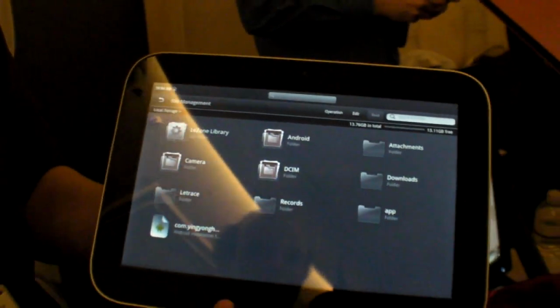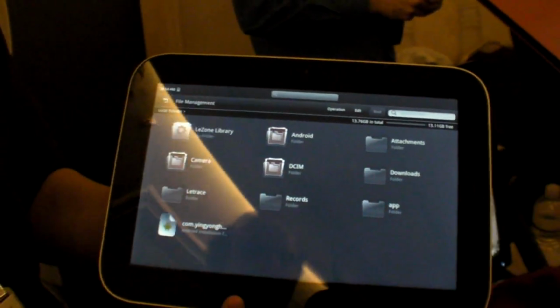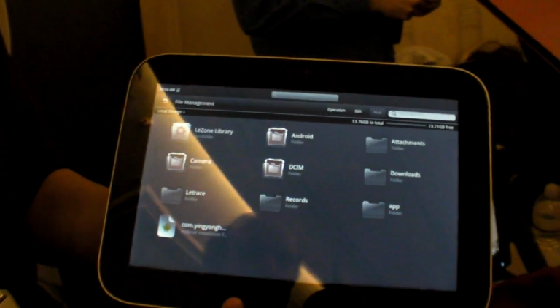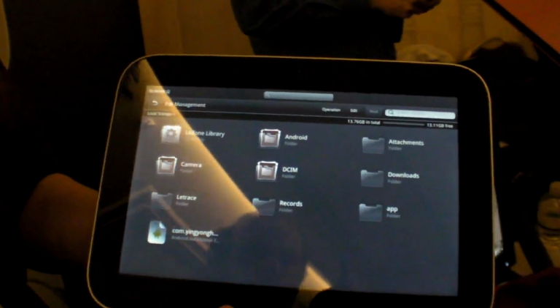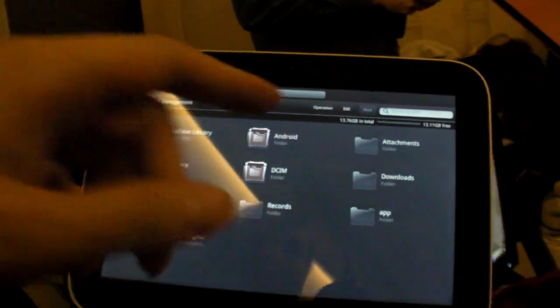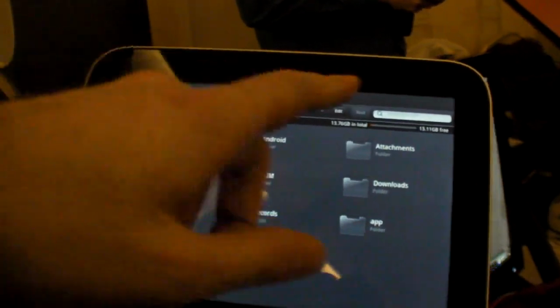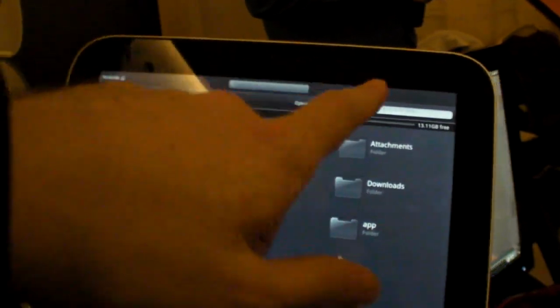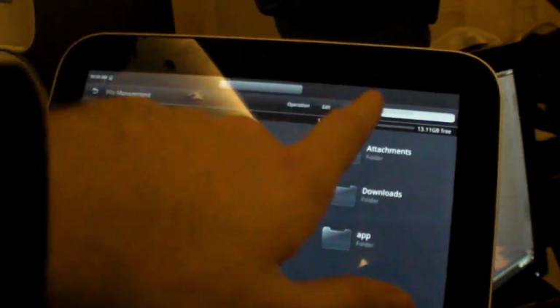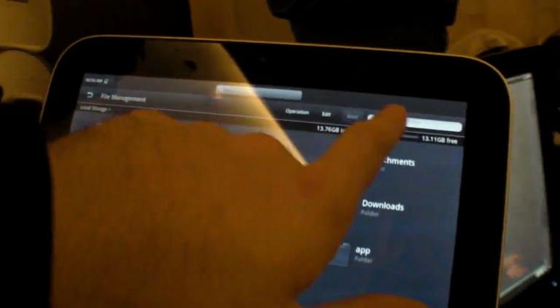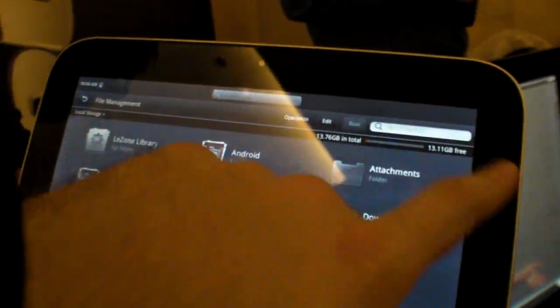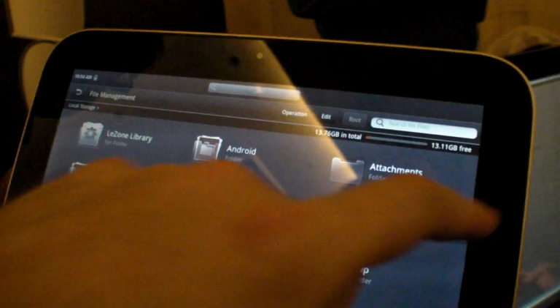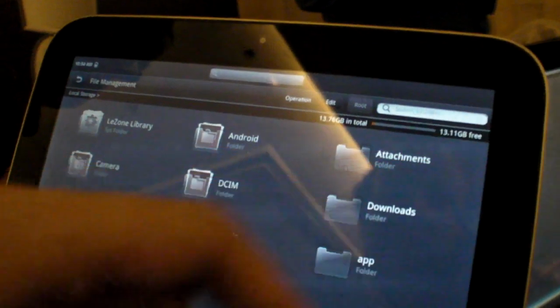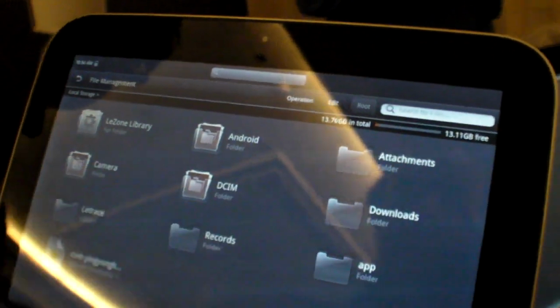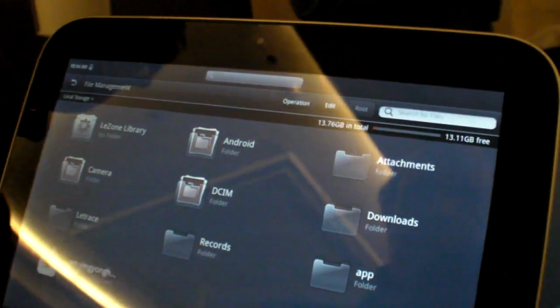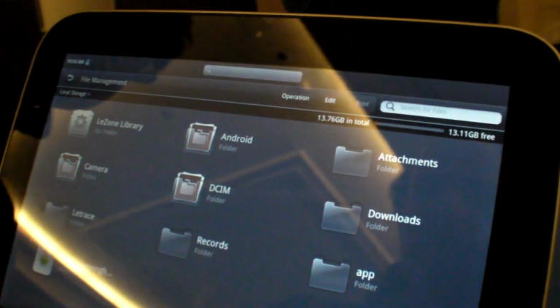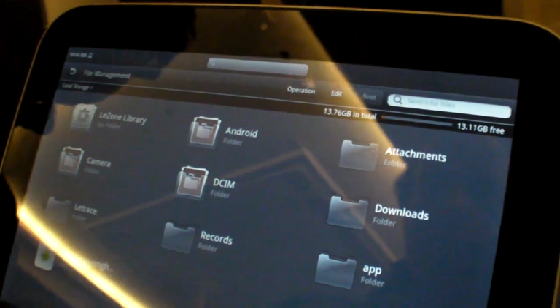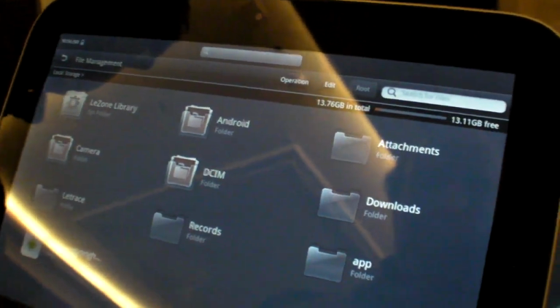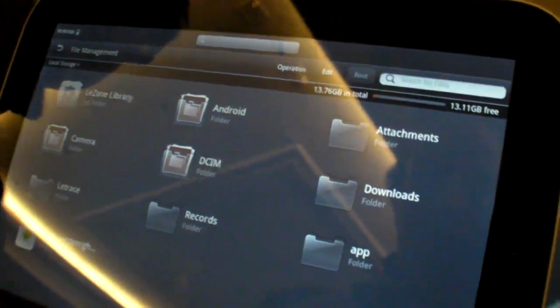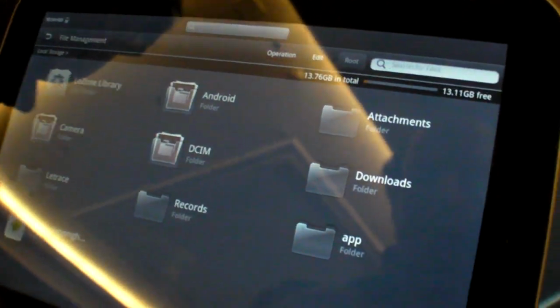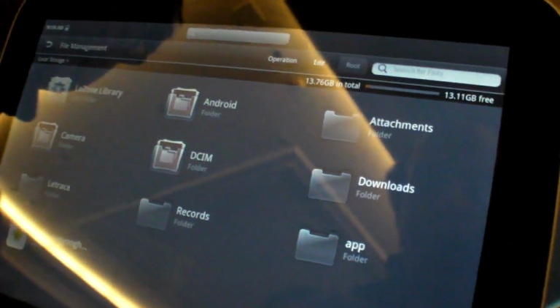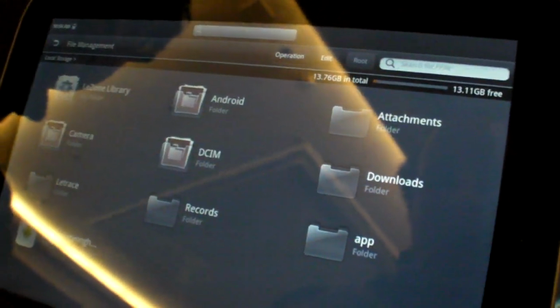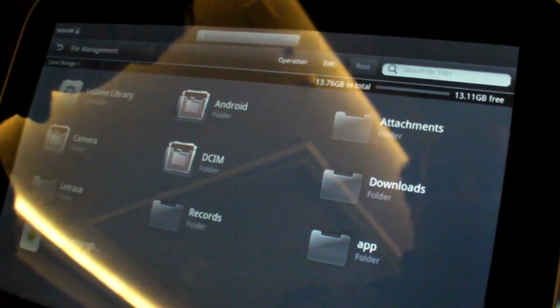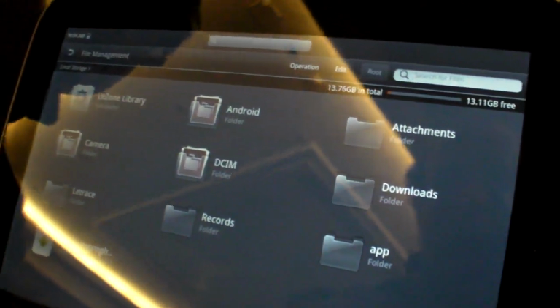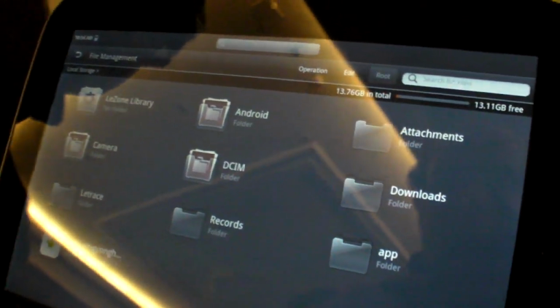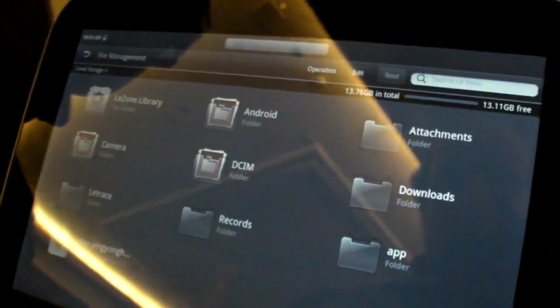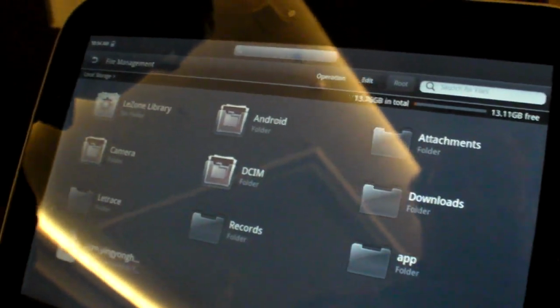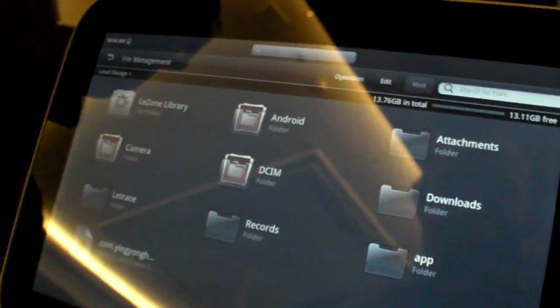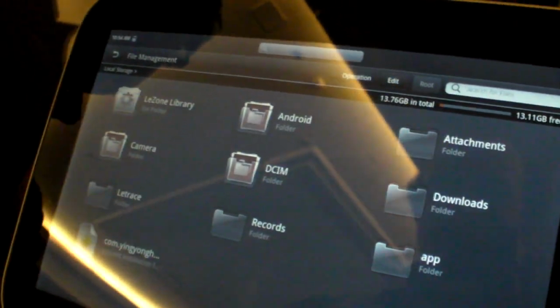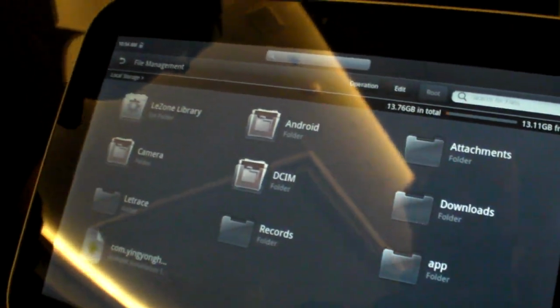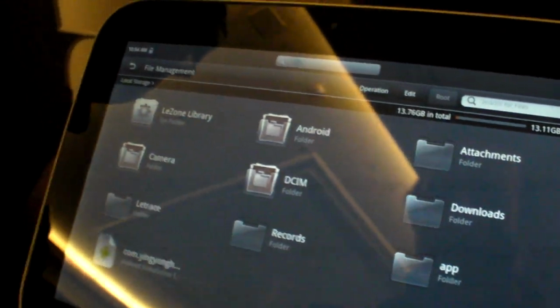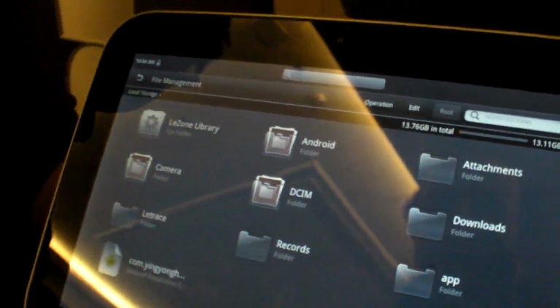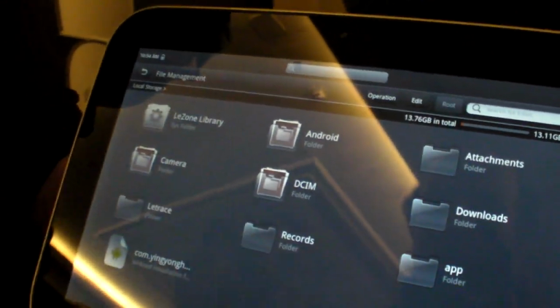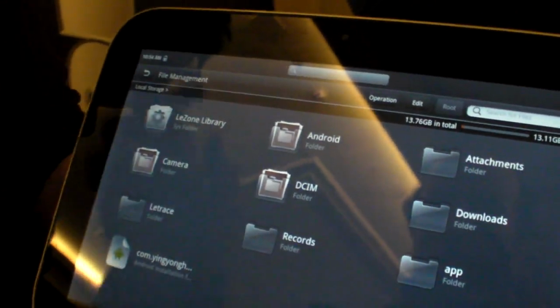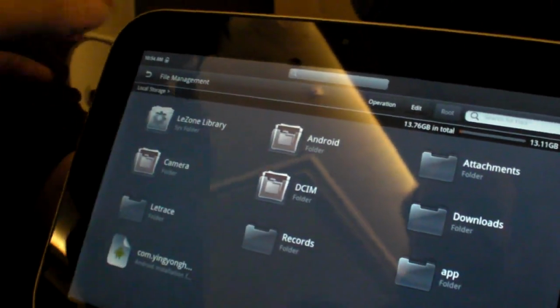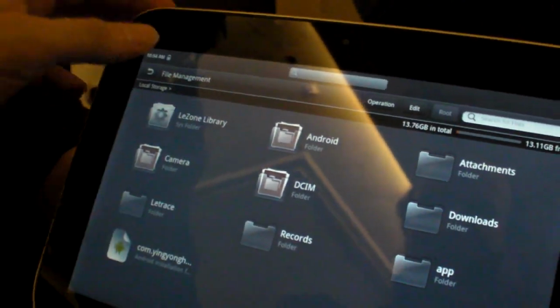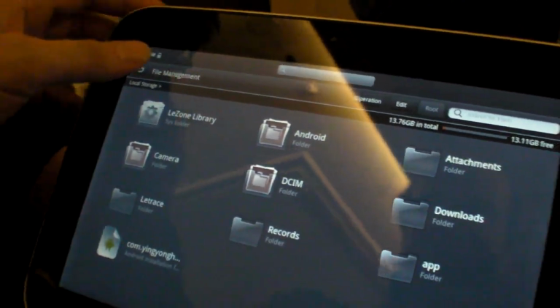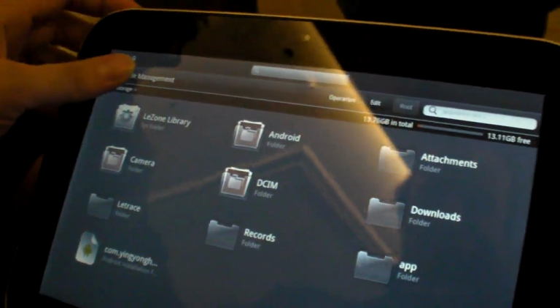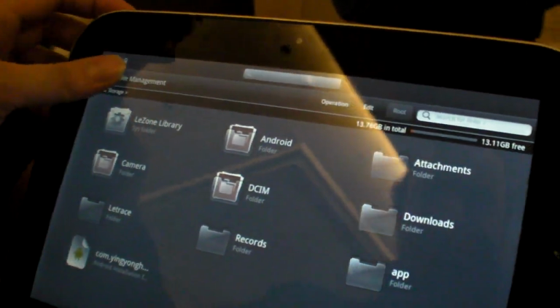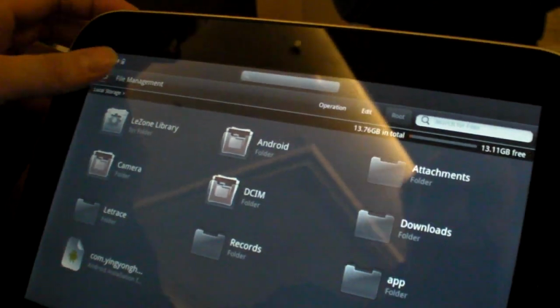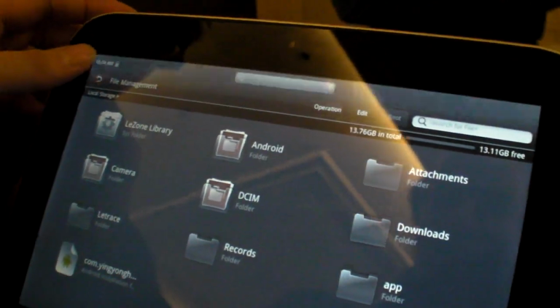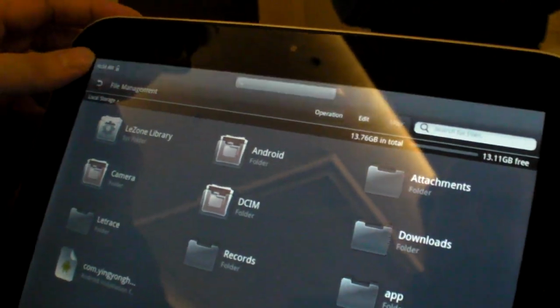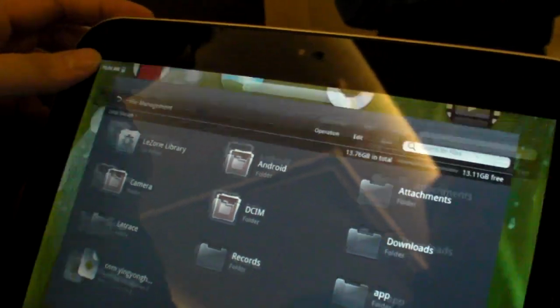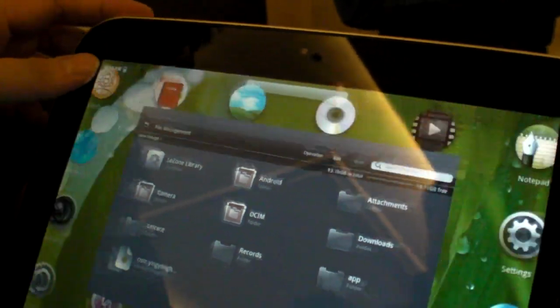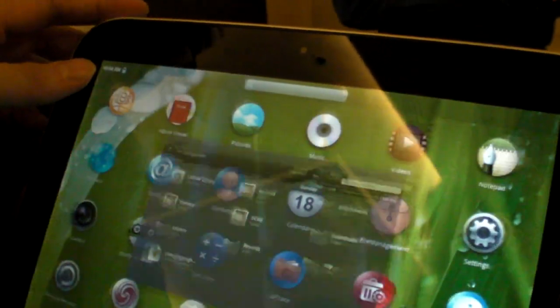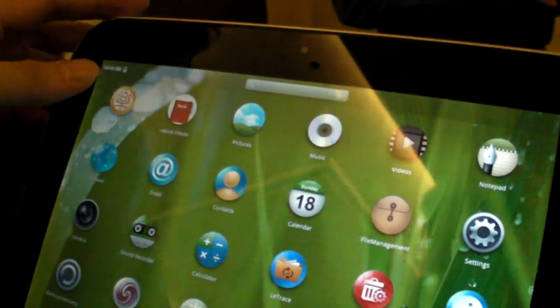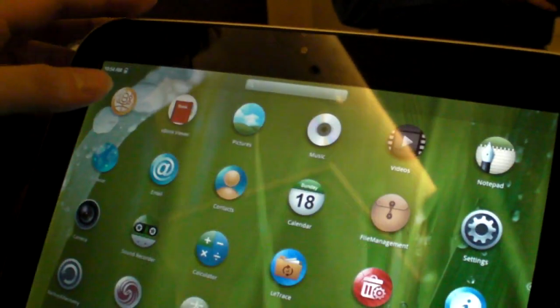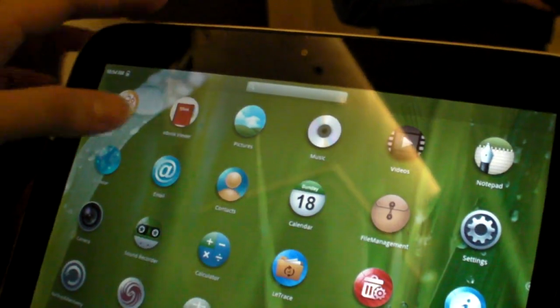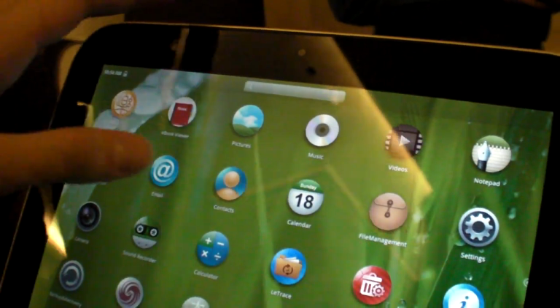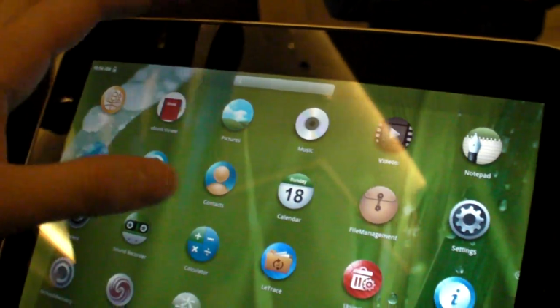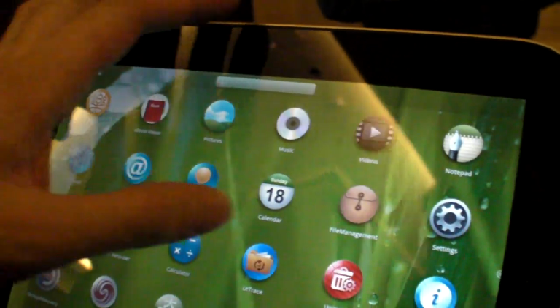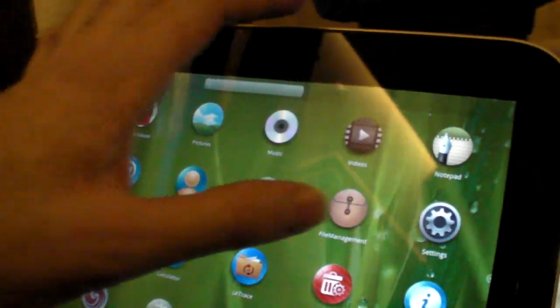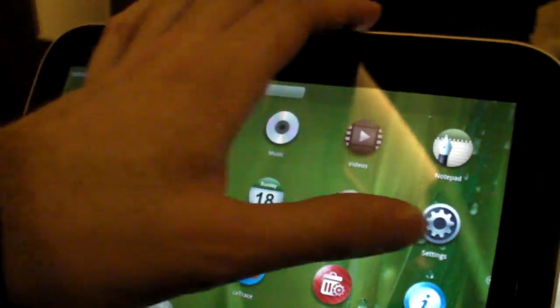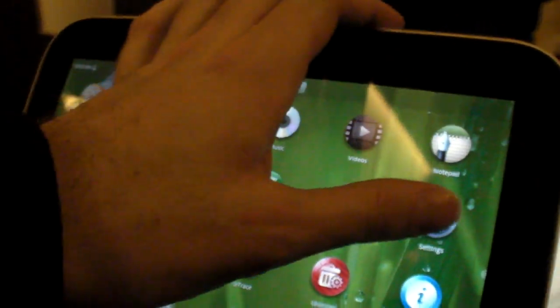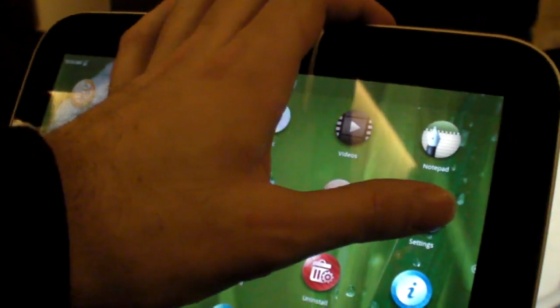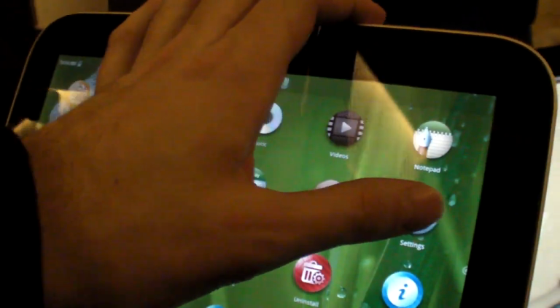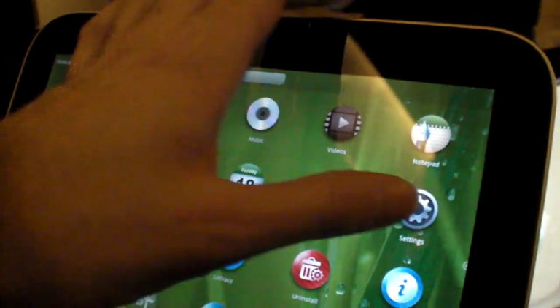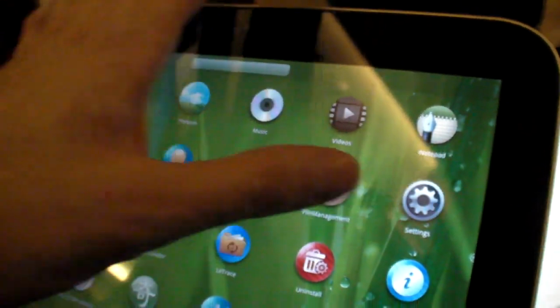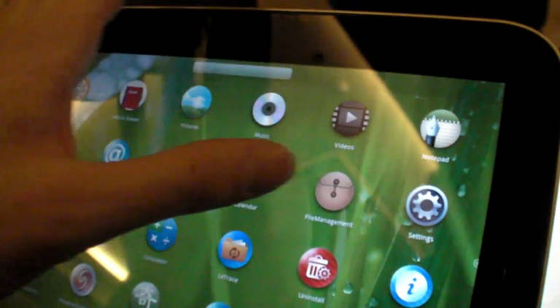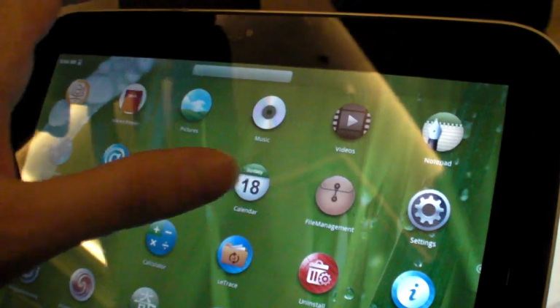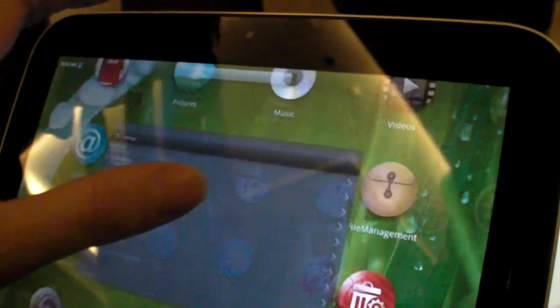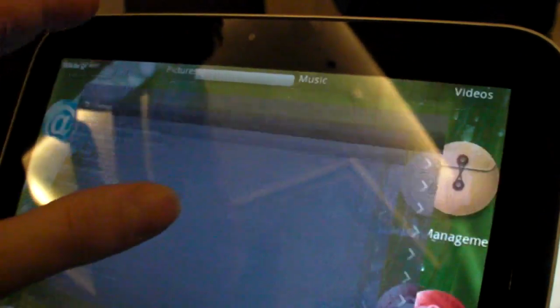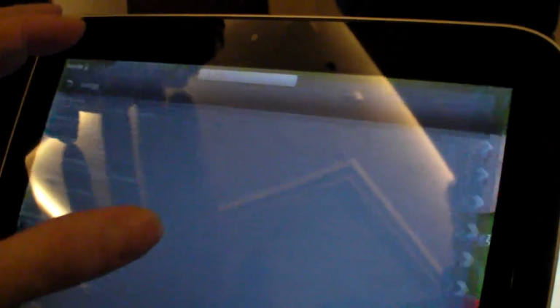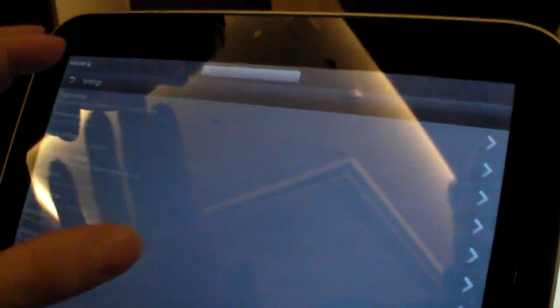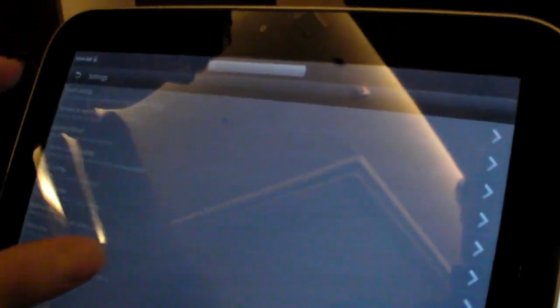And you have 16 GB inside? Yeah. How much storage for apps?